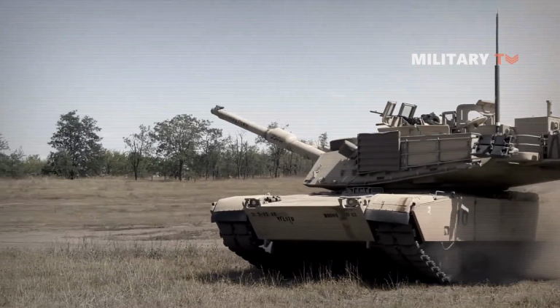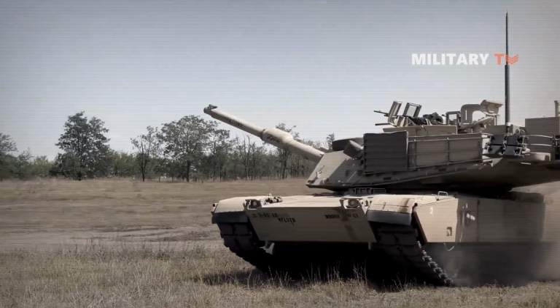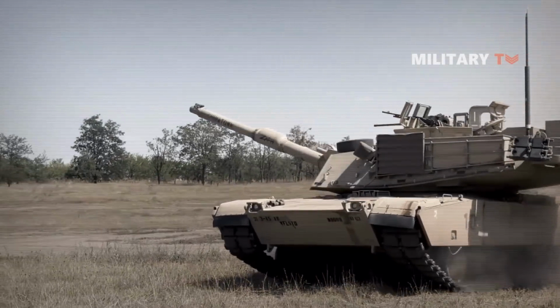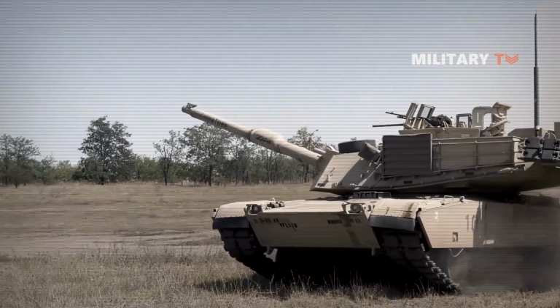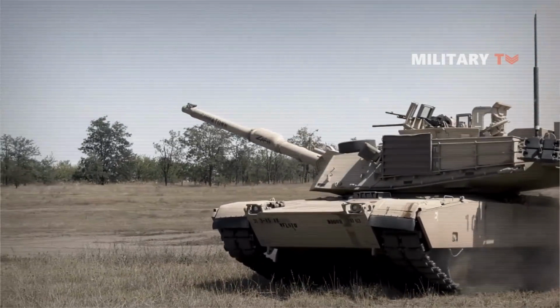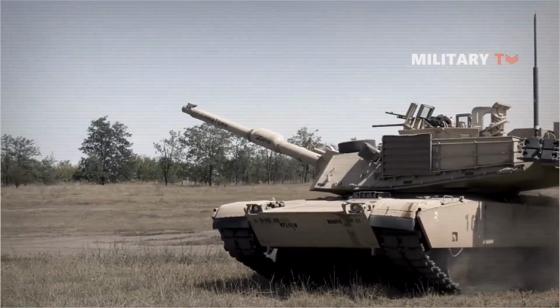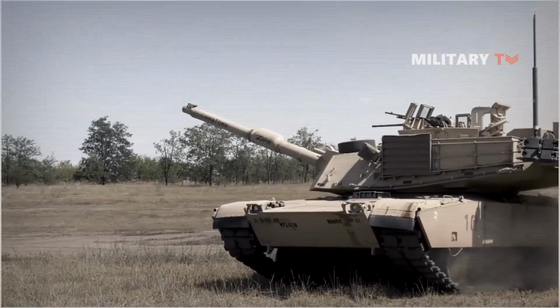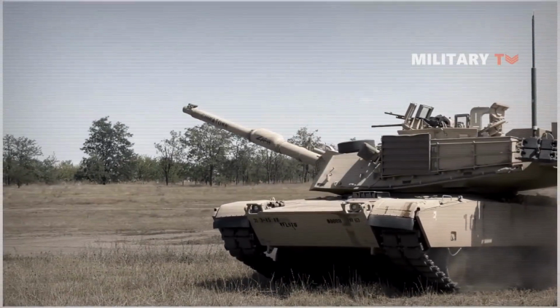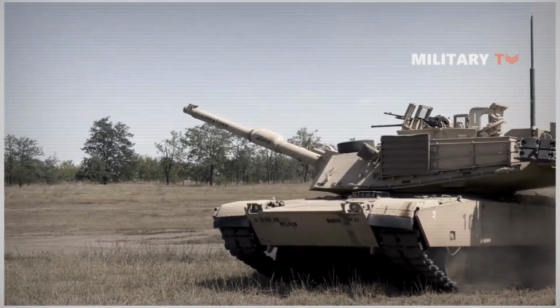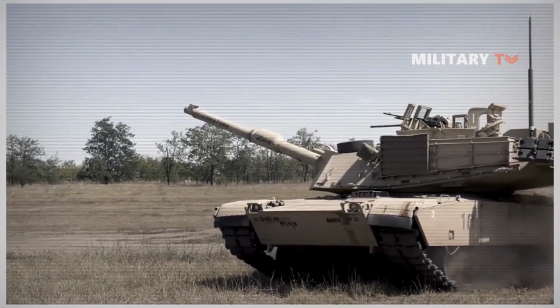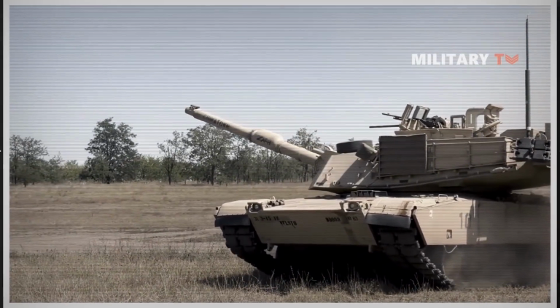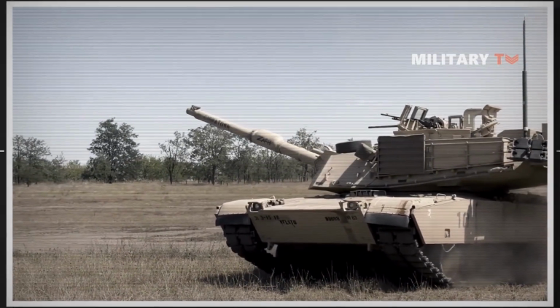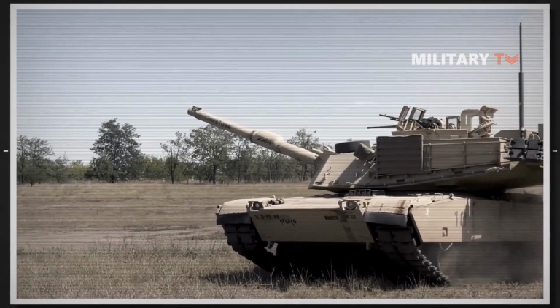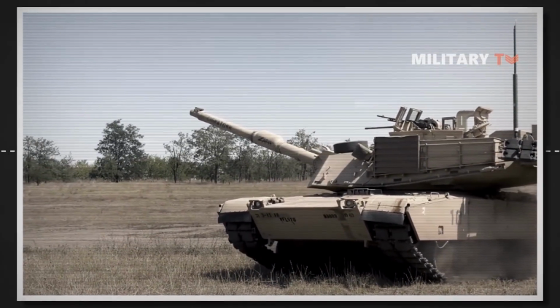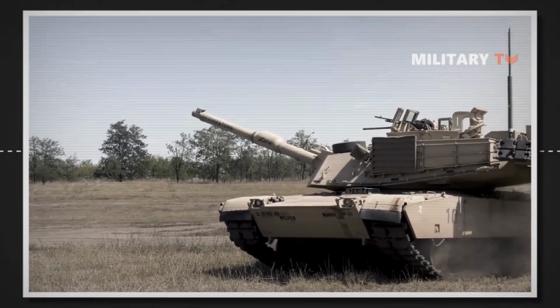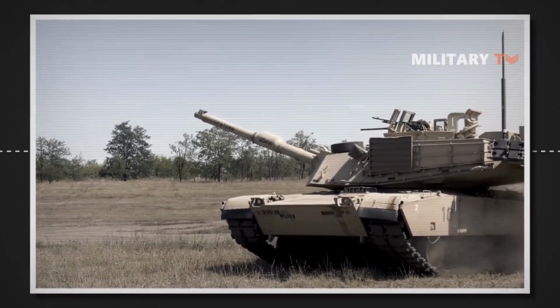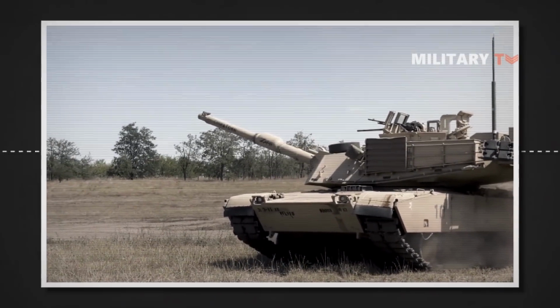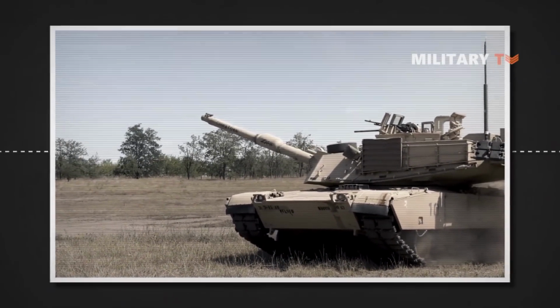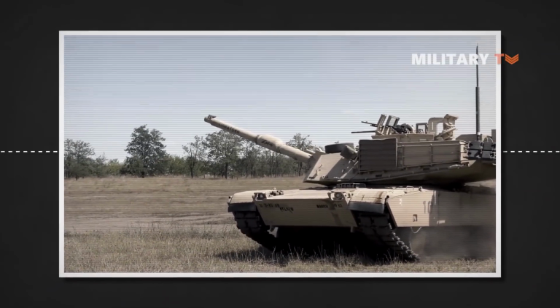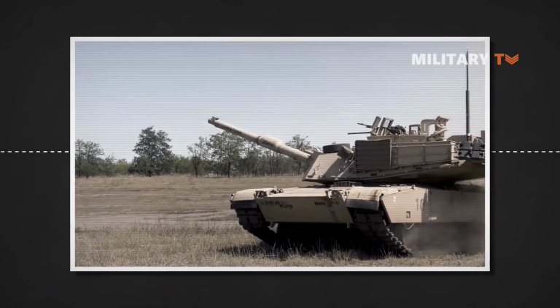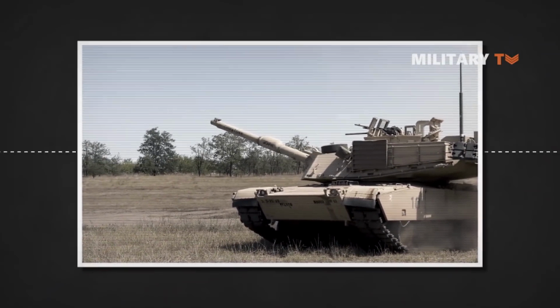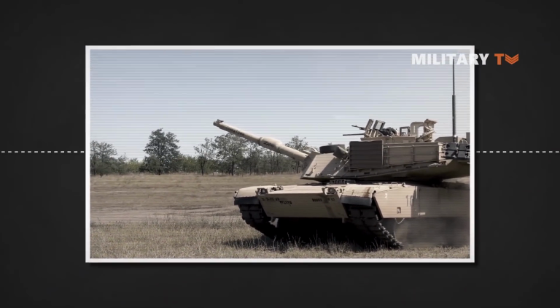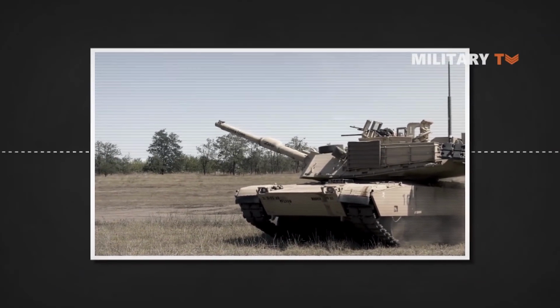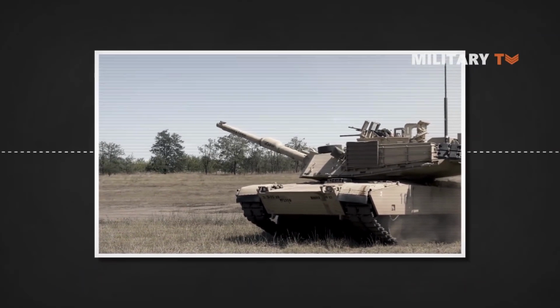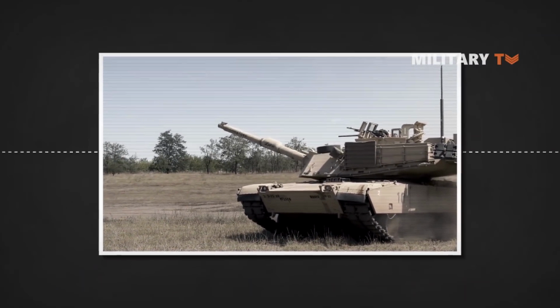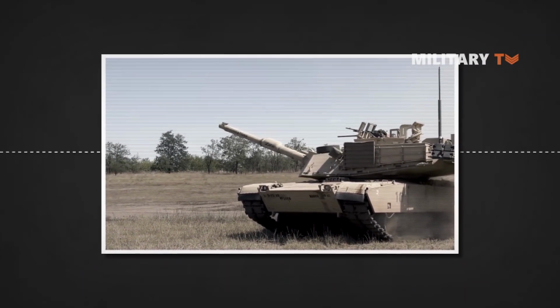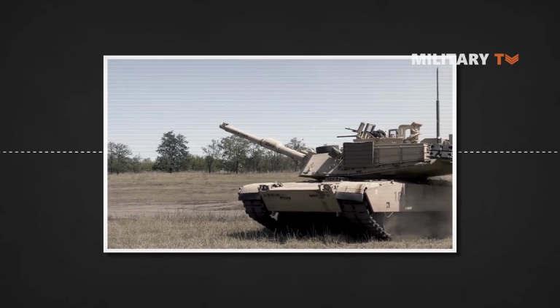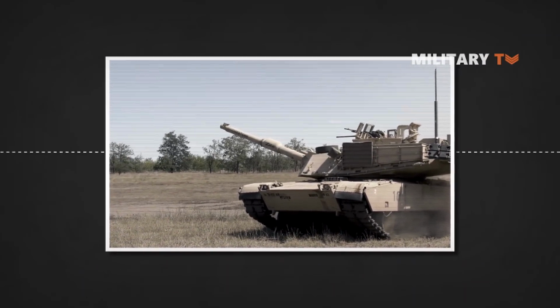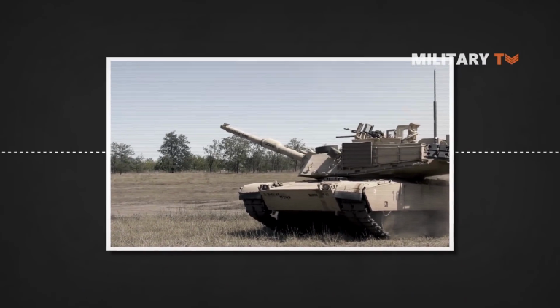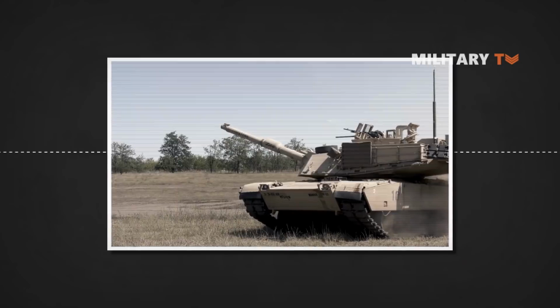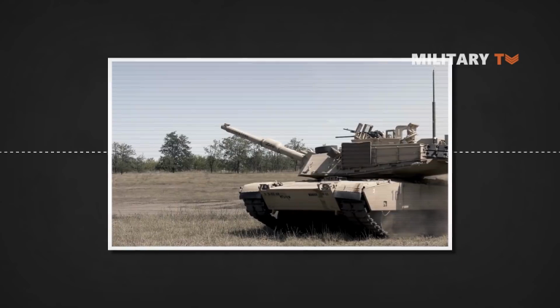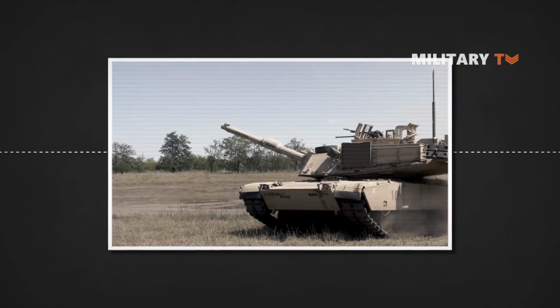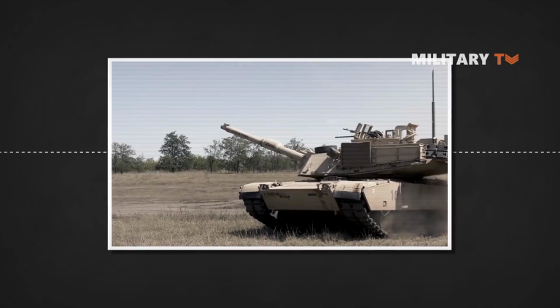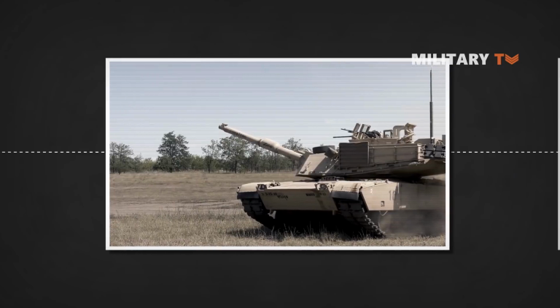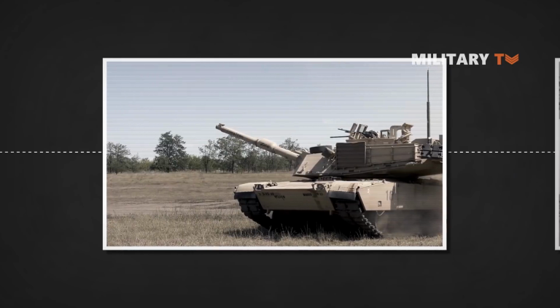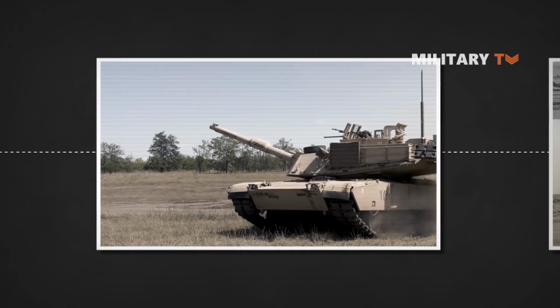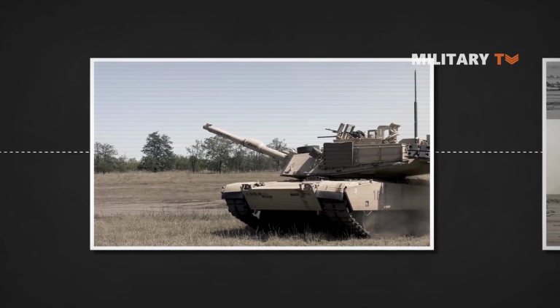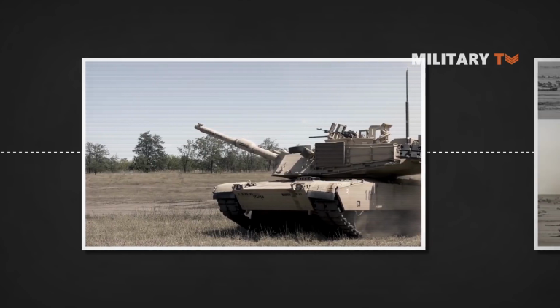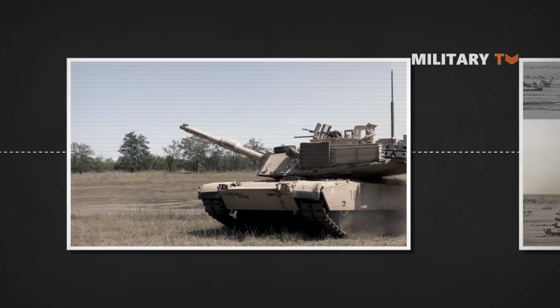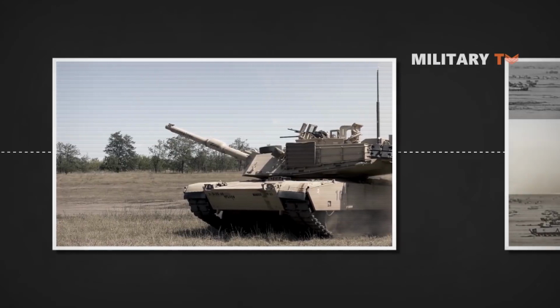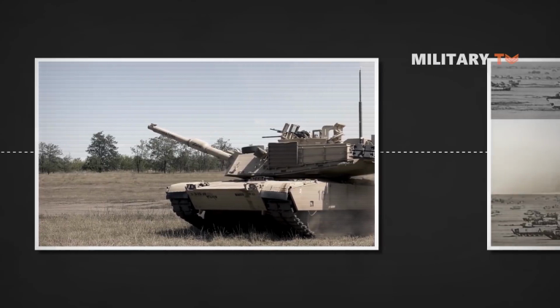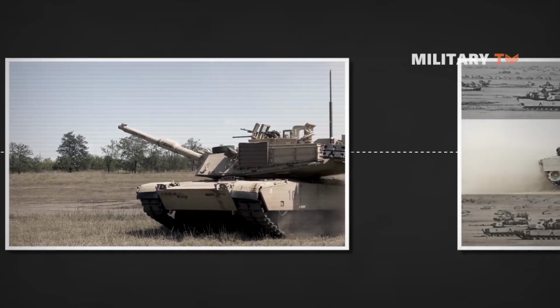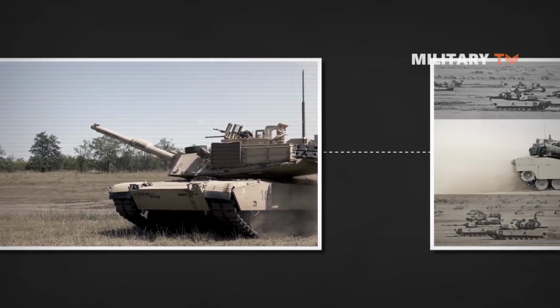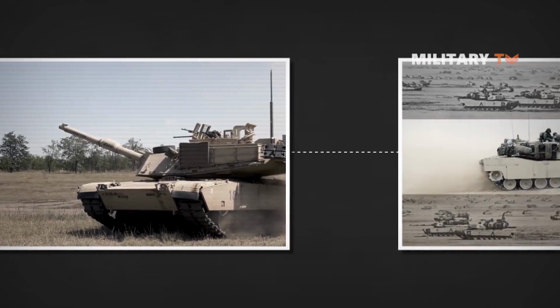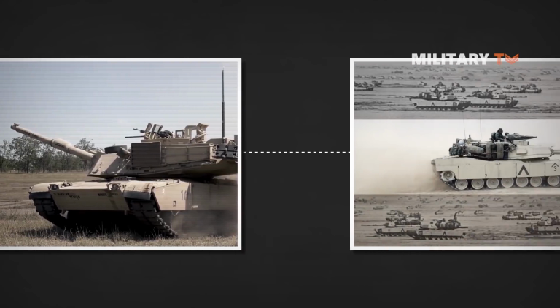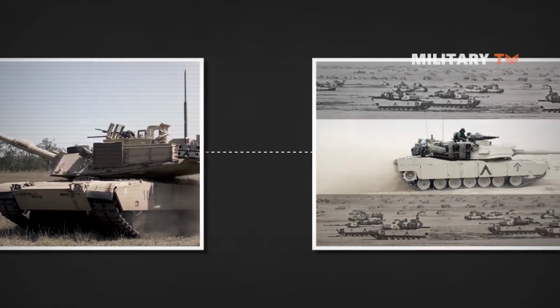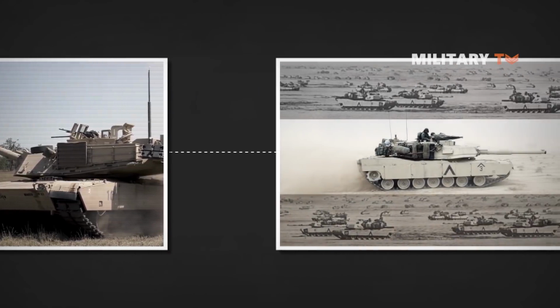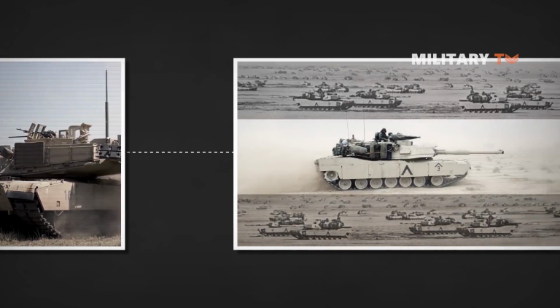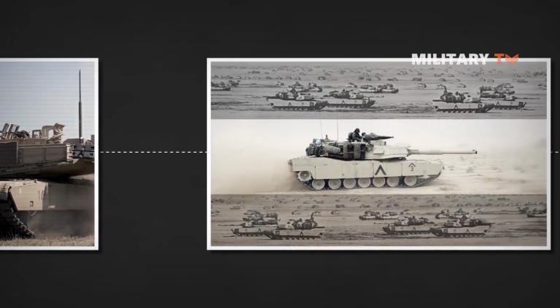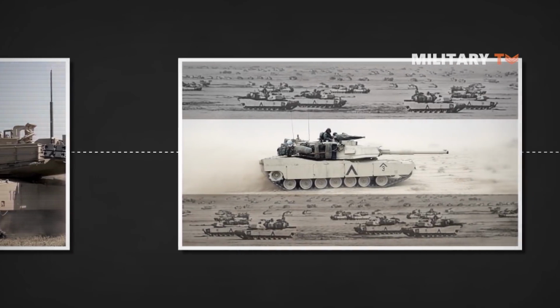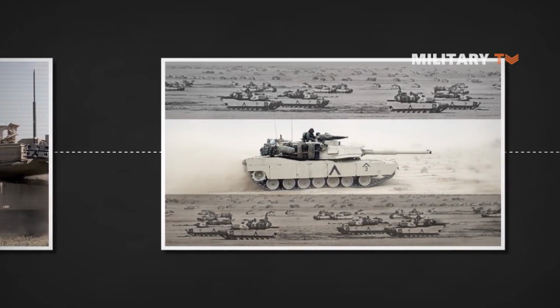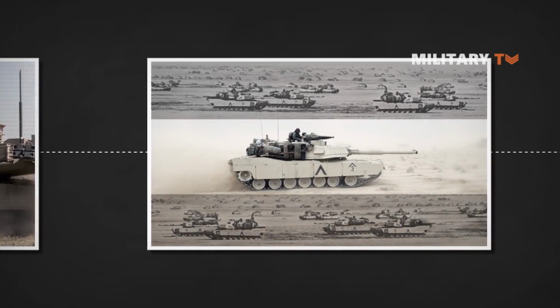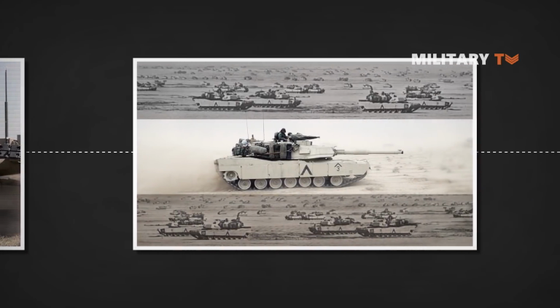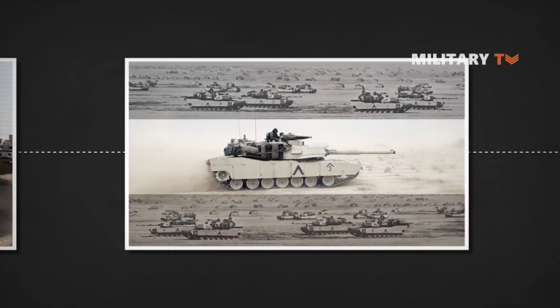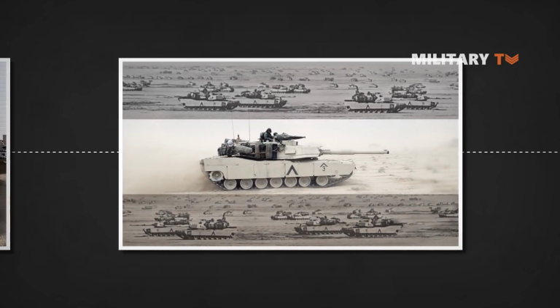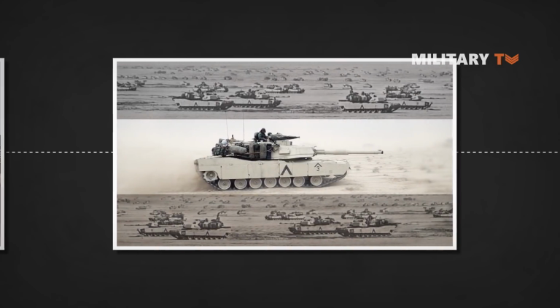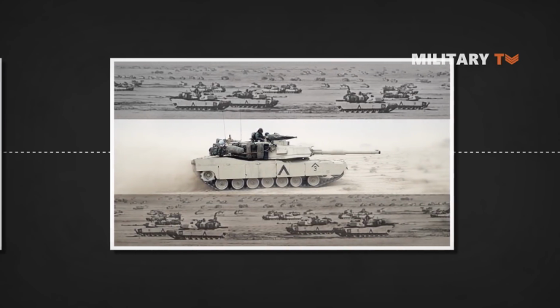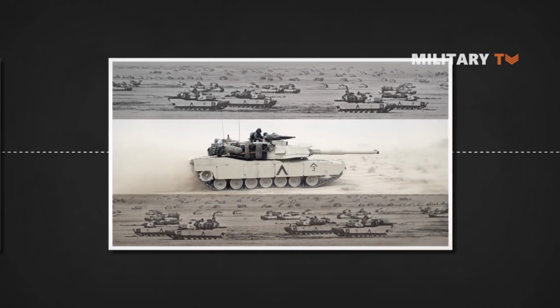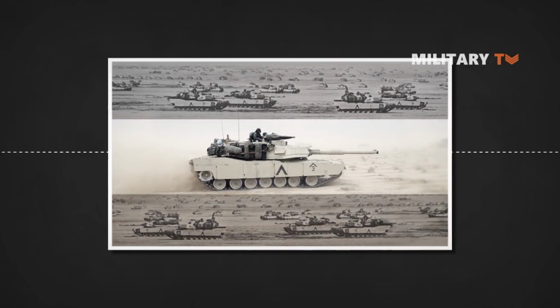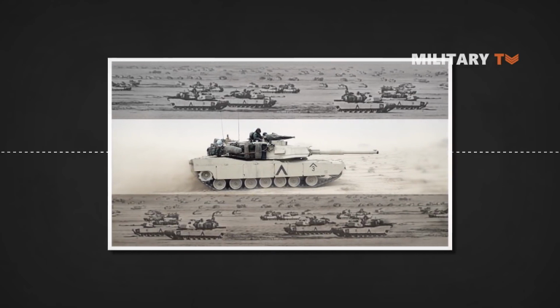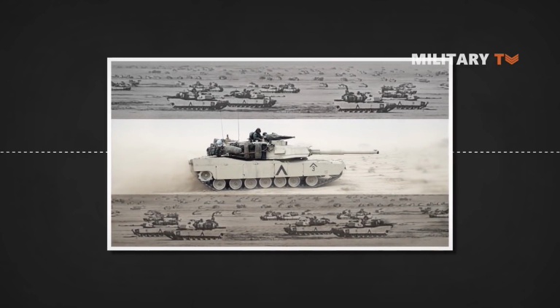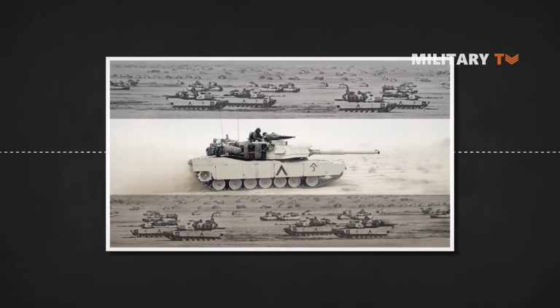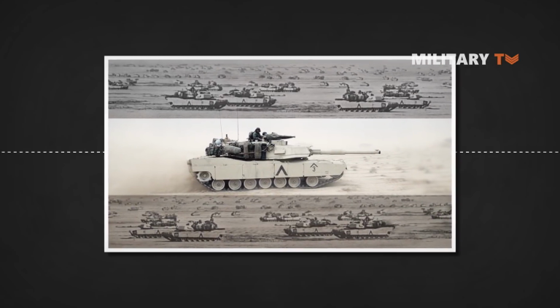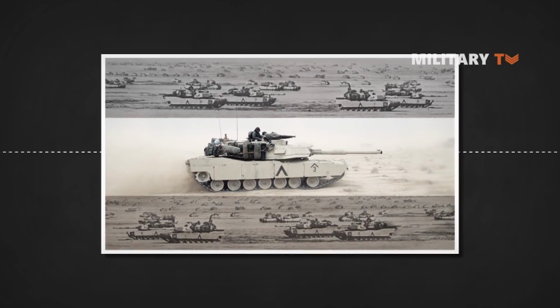A good example of this was during the Gulf War, where all friendly tanks used the V-shaped chevrons for identification purposes.